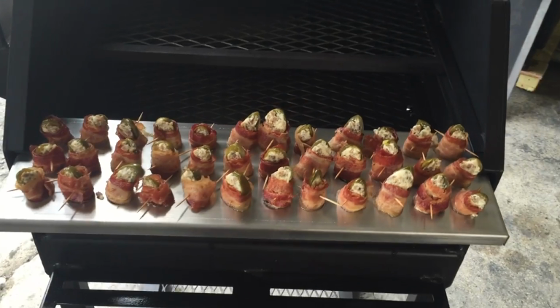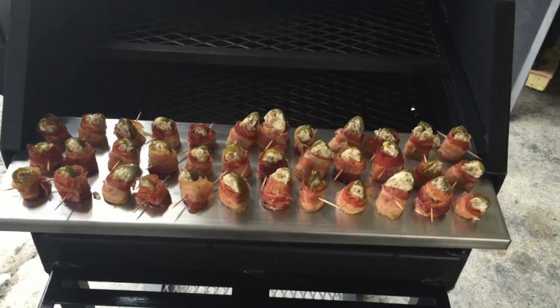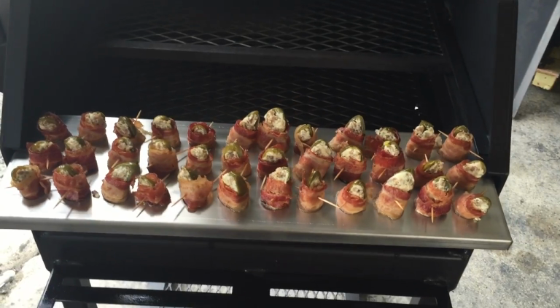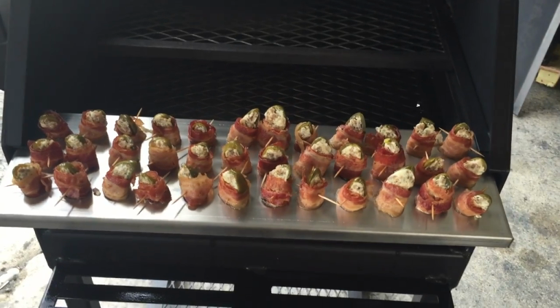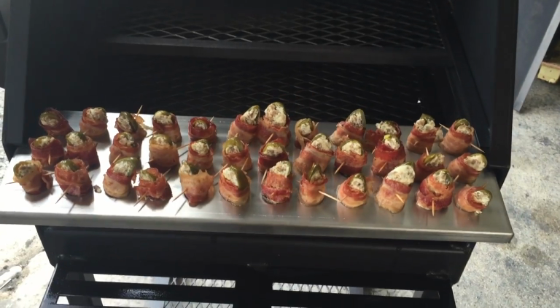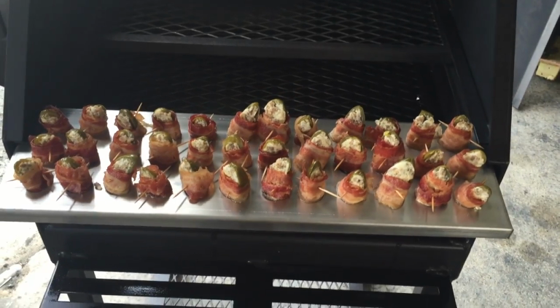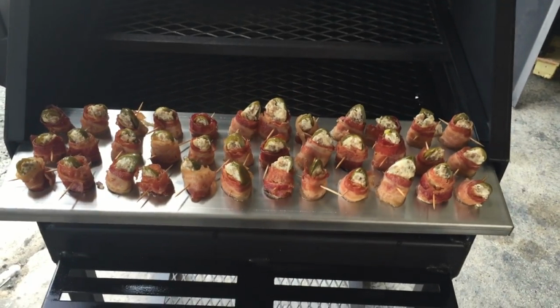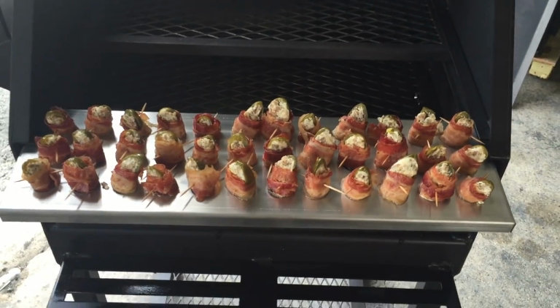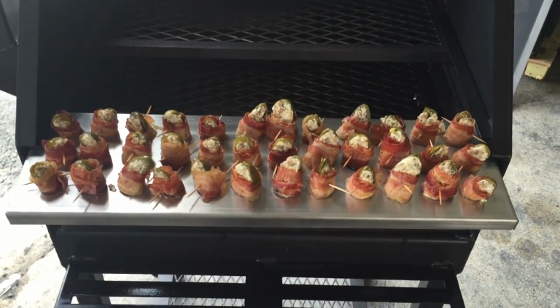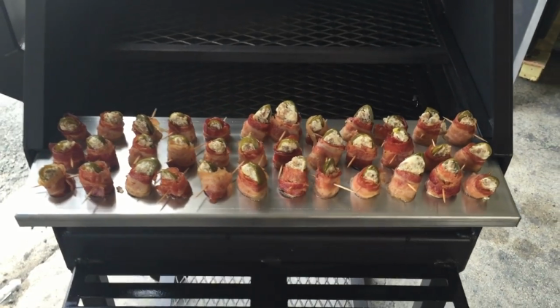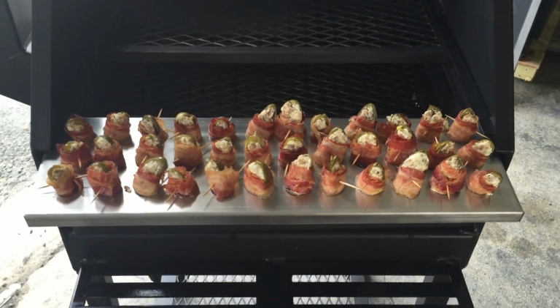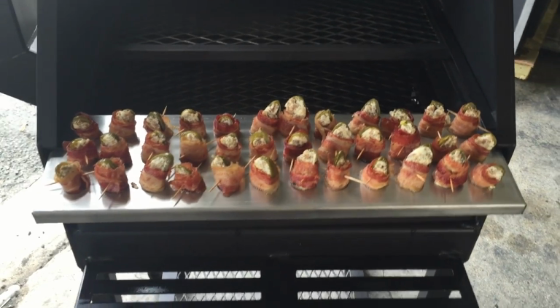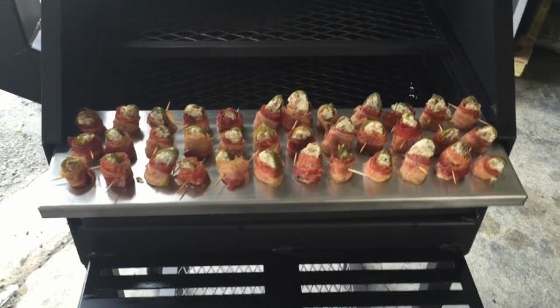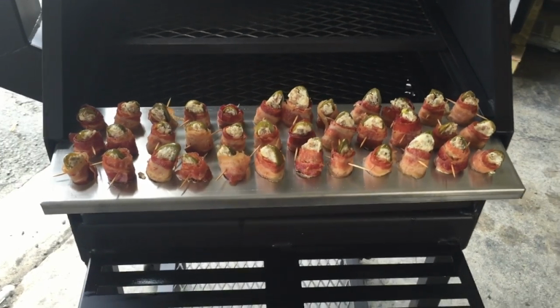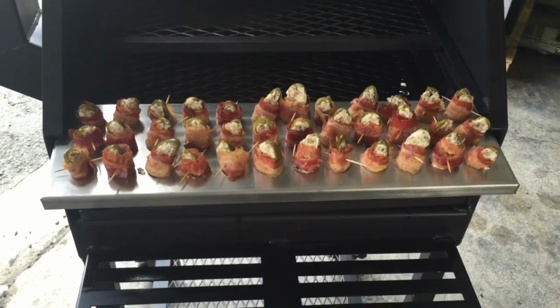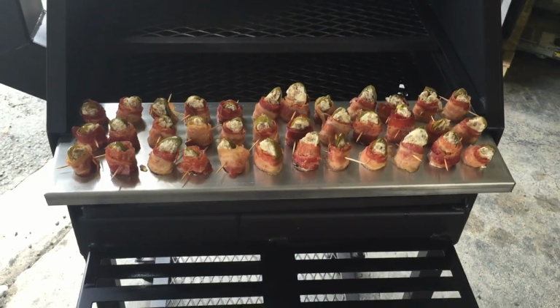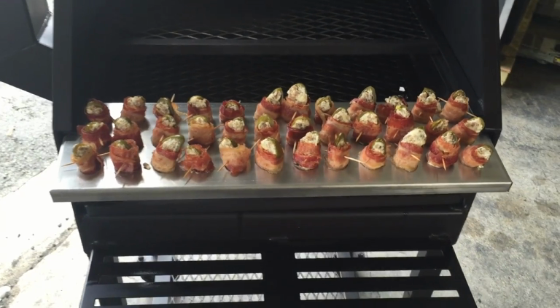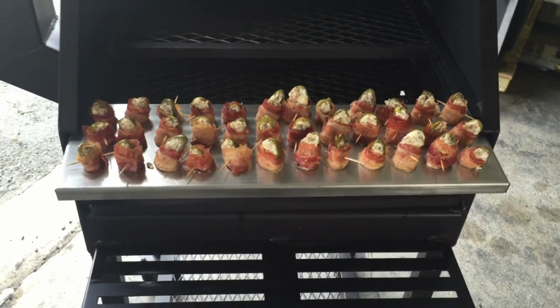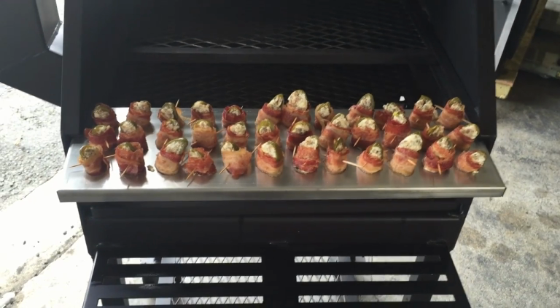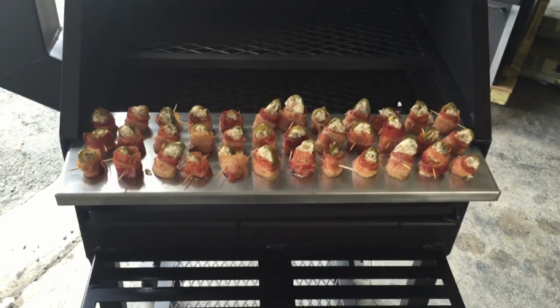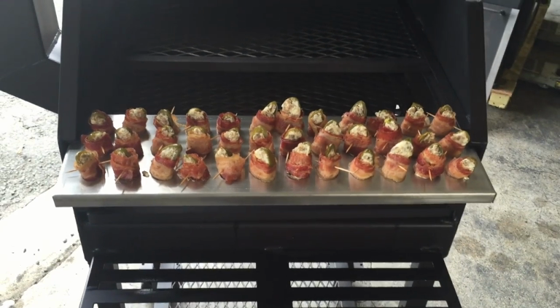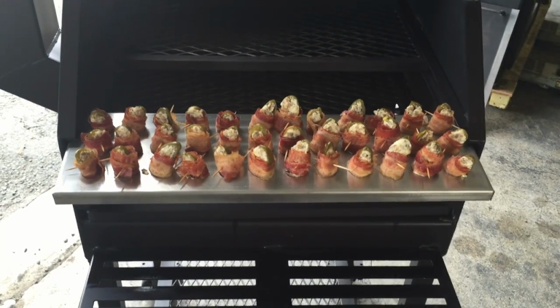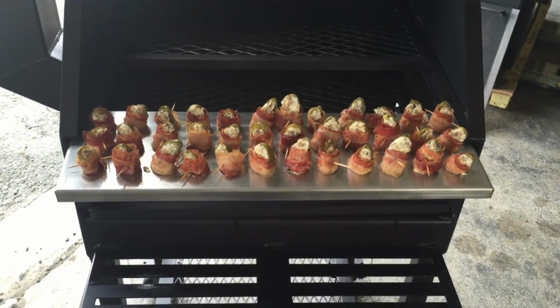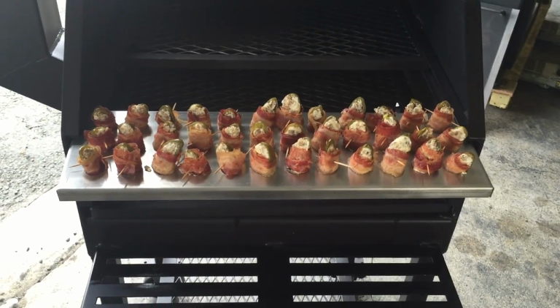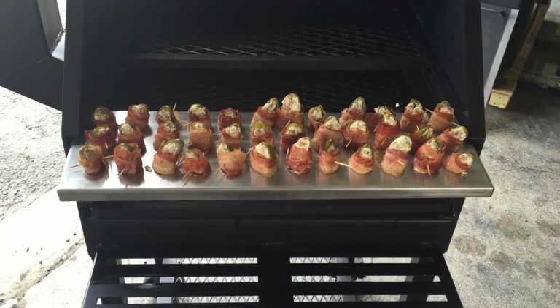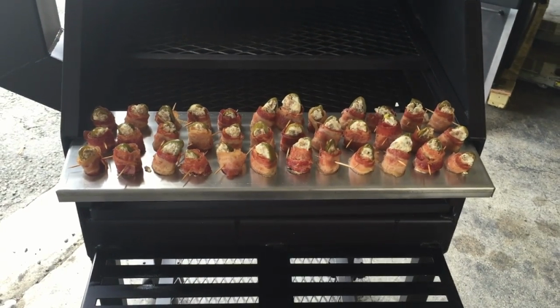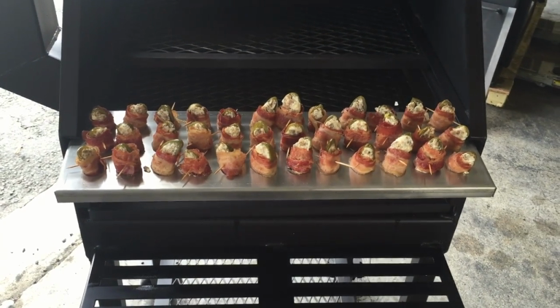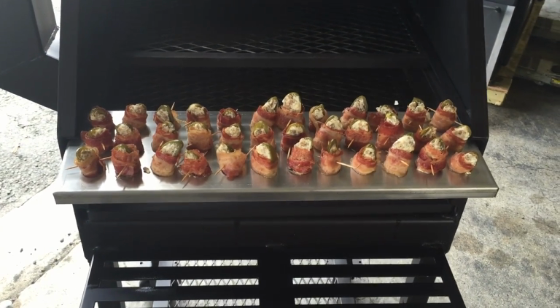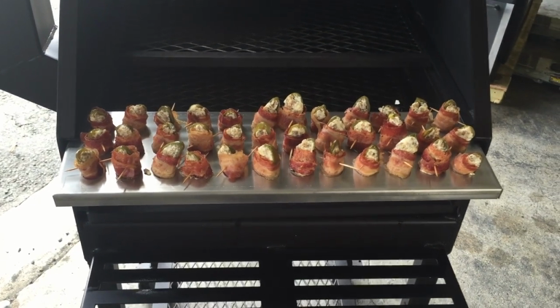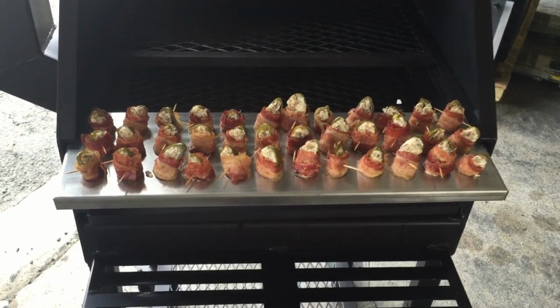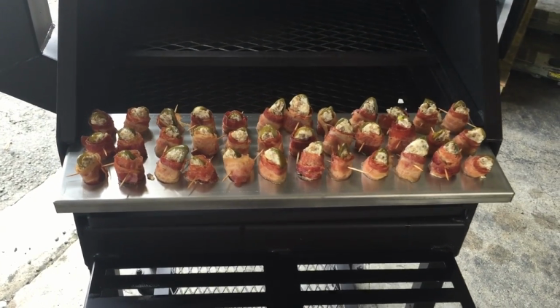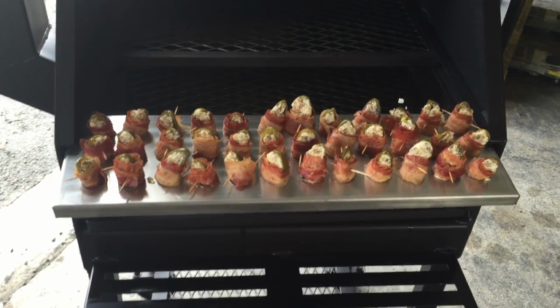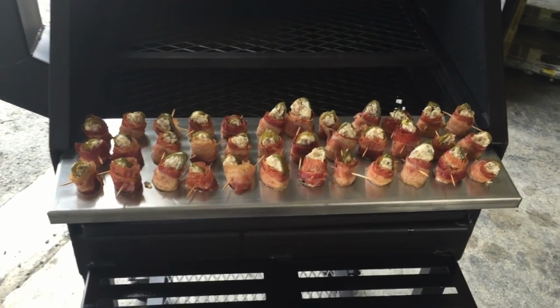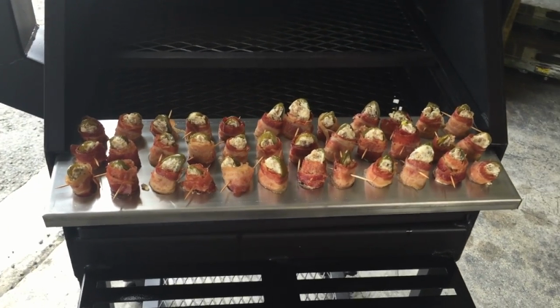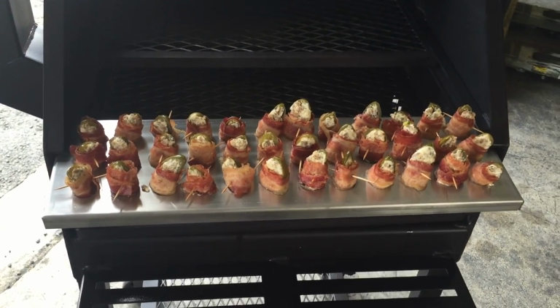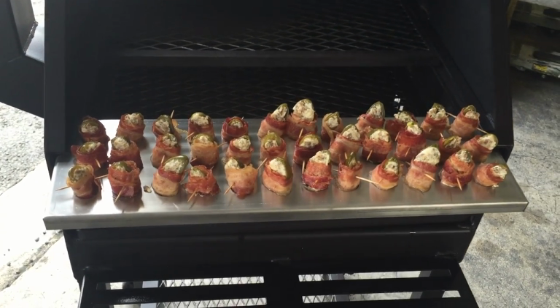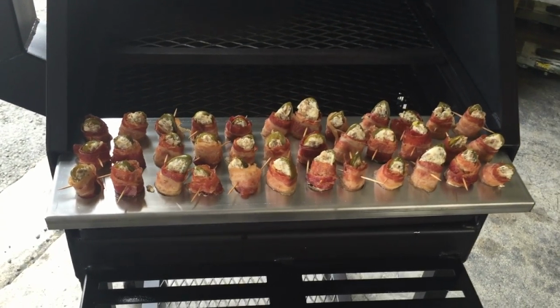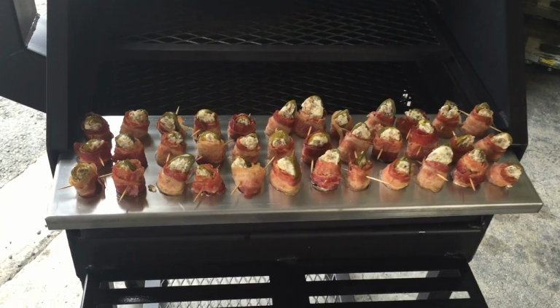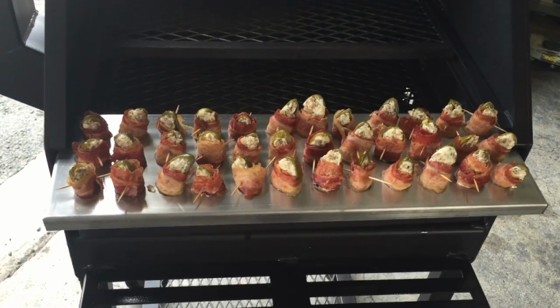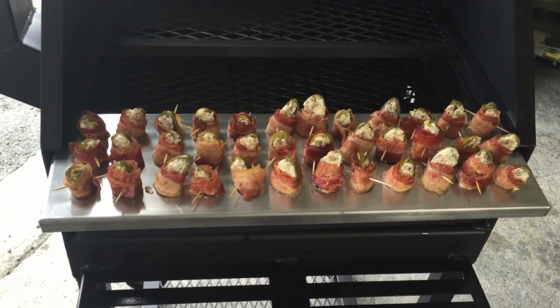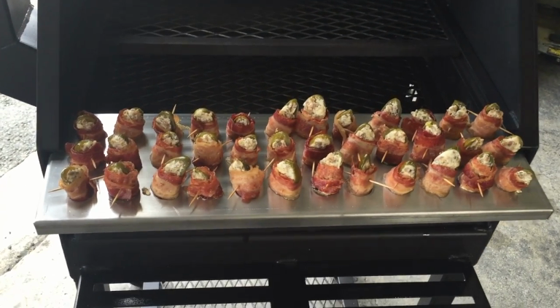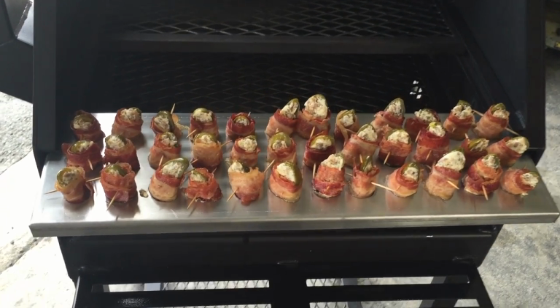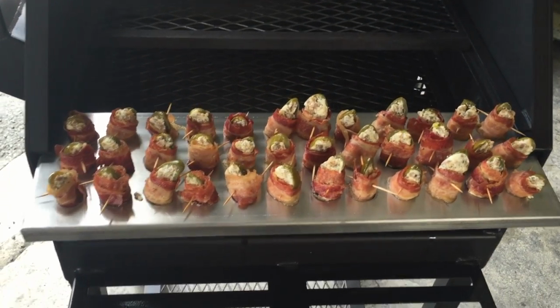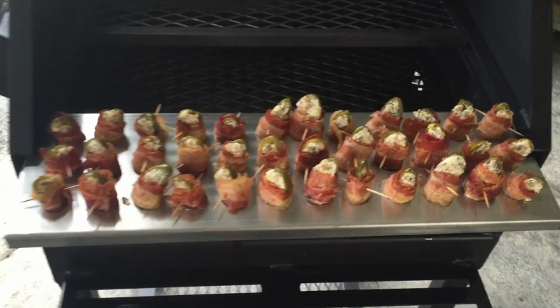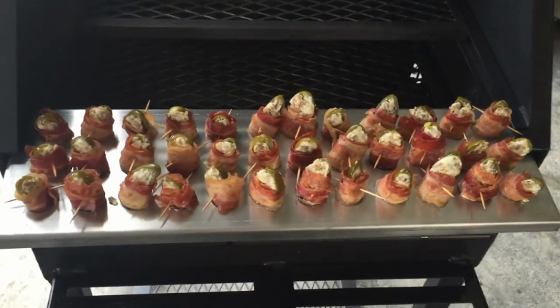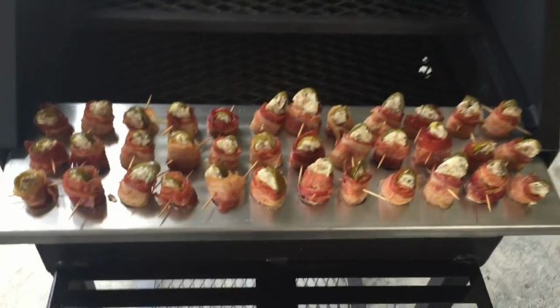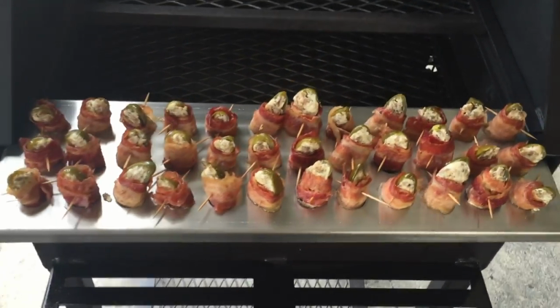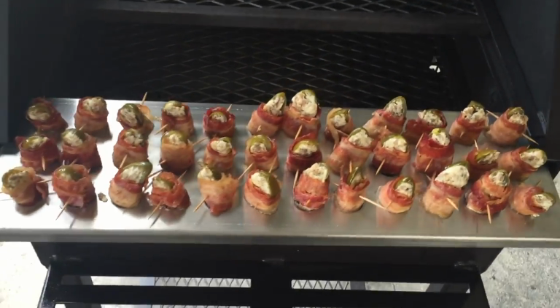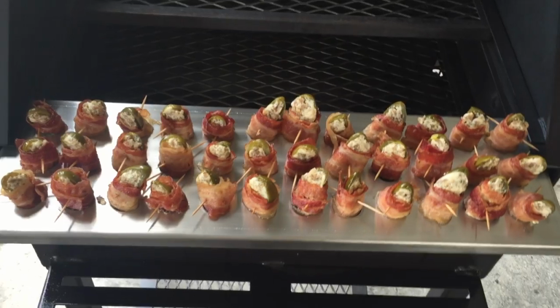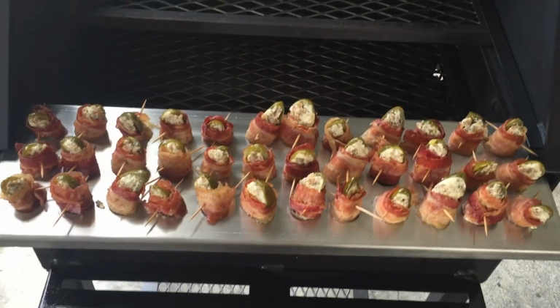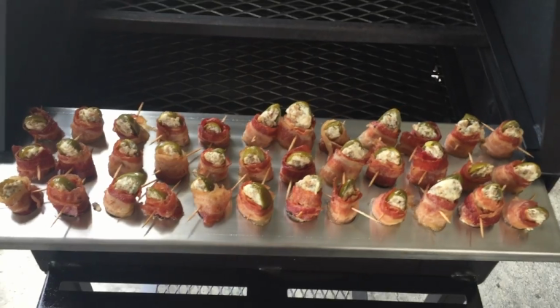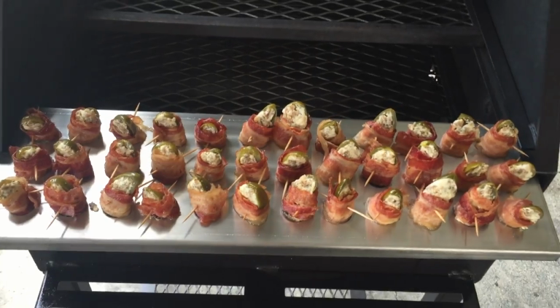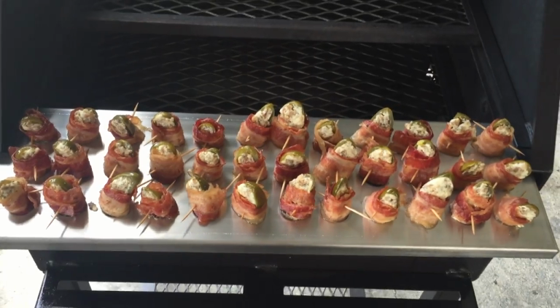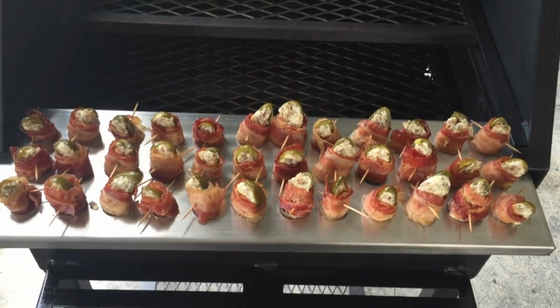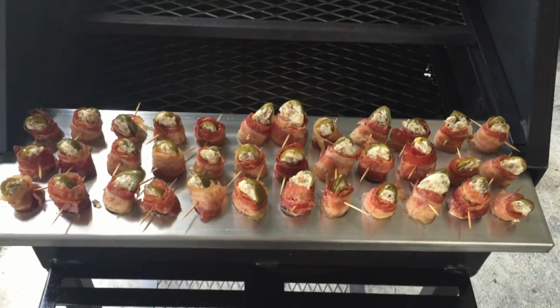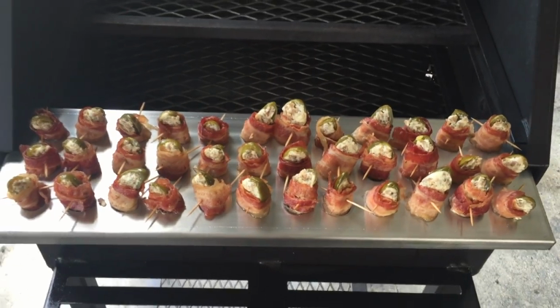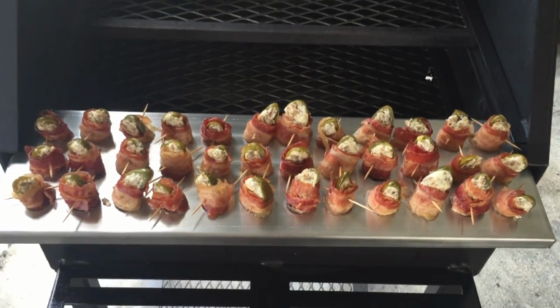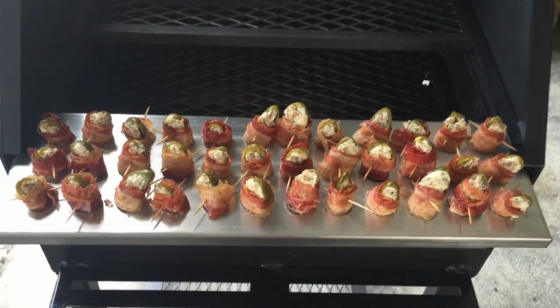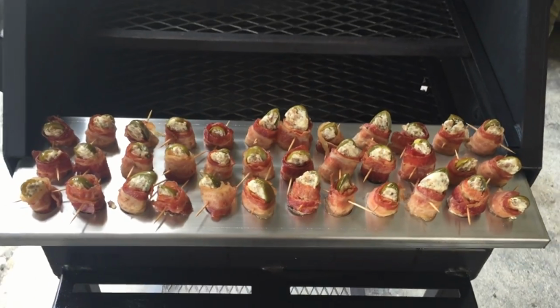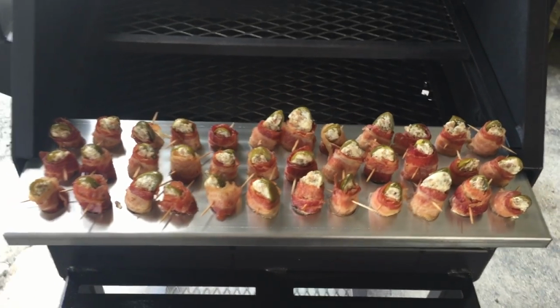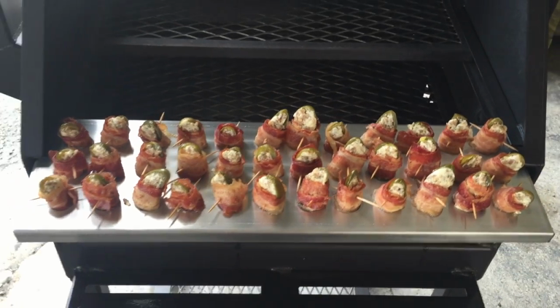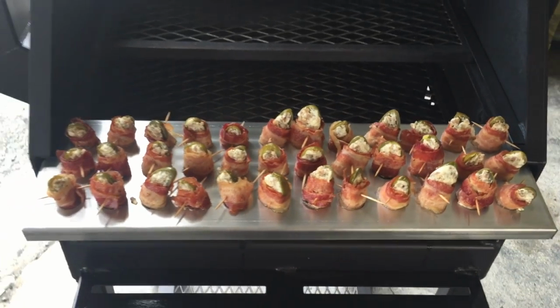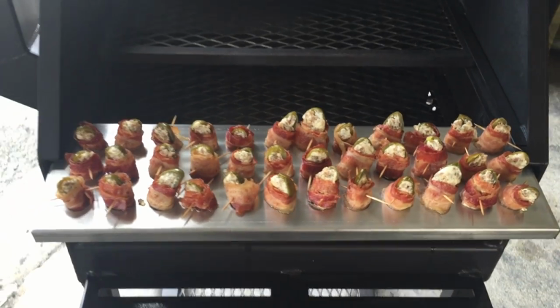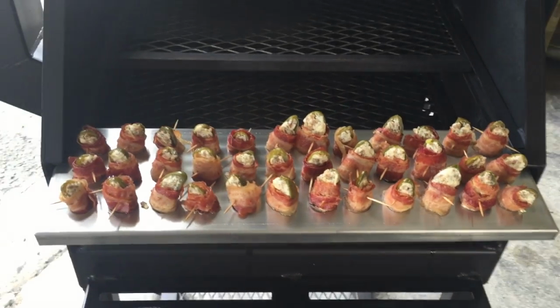Hey guys, today we have our newest barbecue accessory, our Jalapeno Popper Grill, made out of 304 stainless steel.